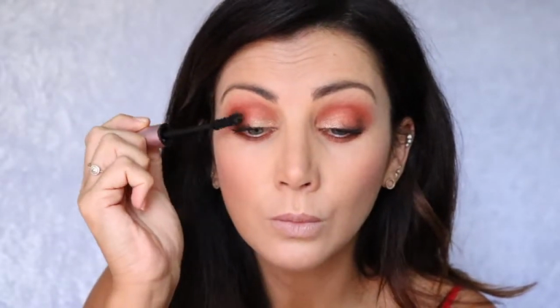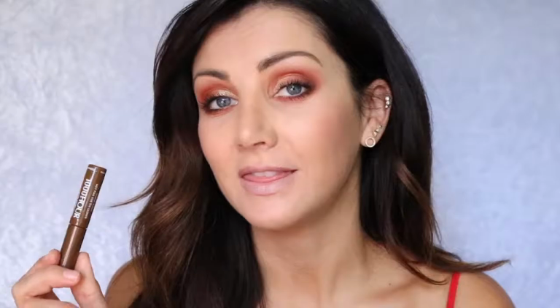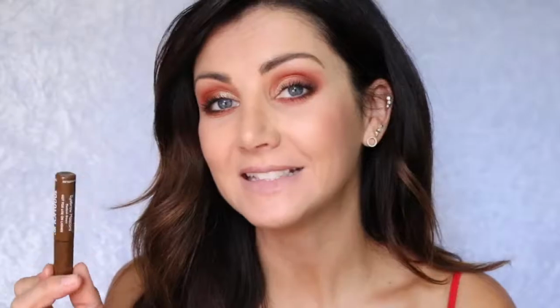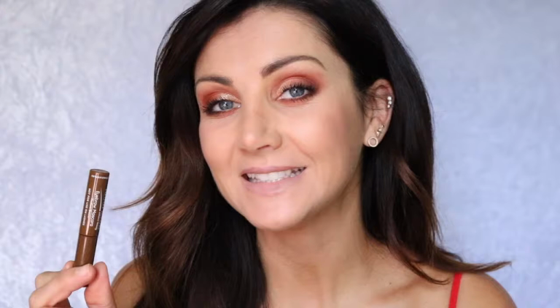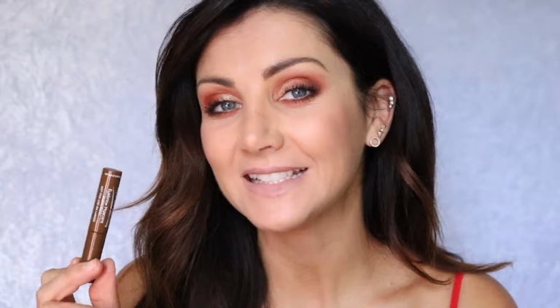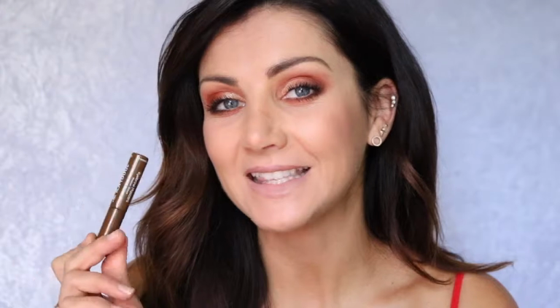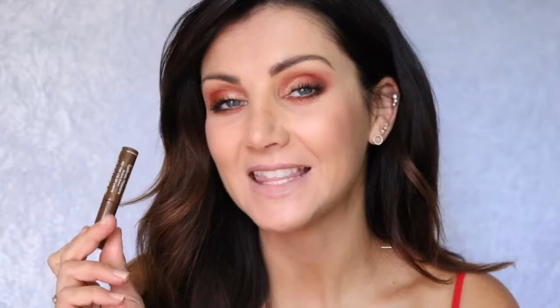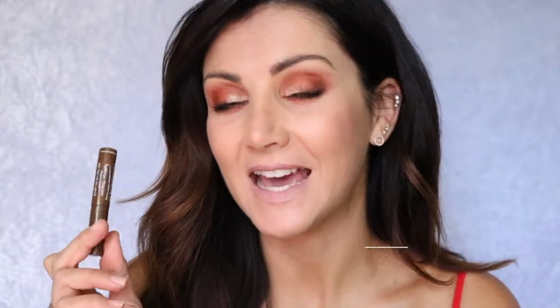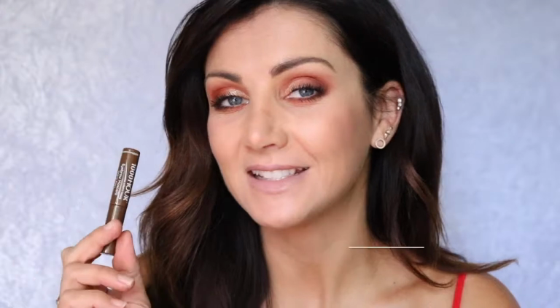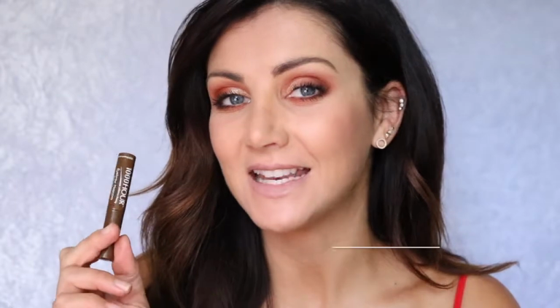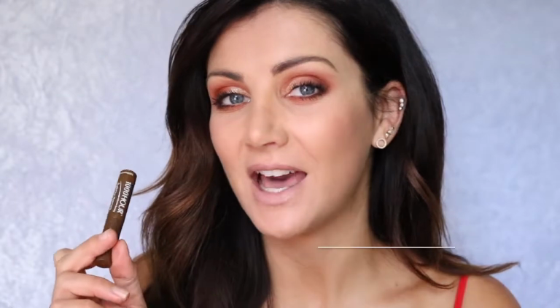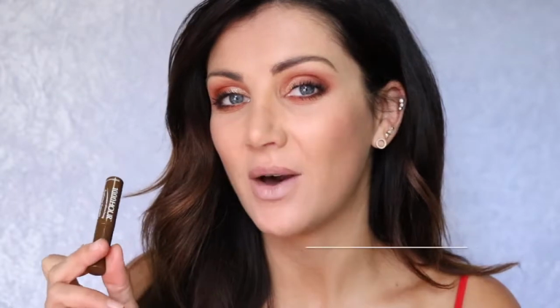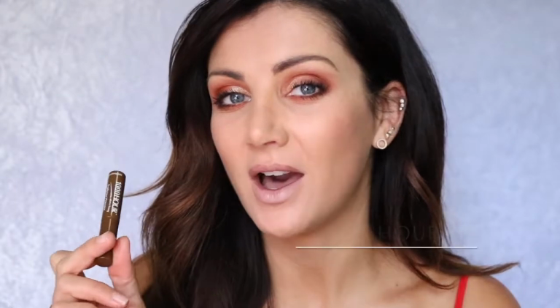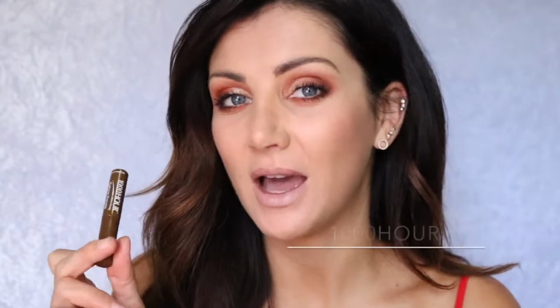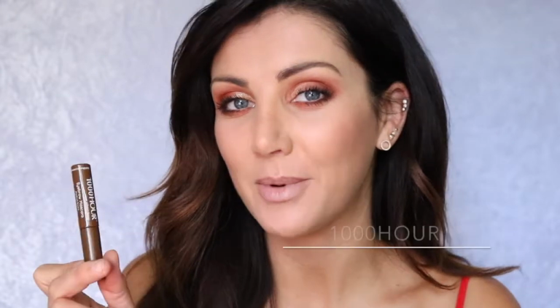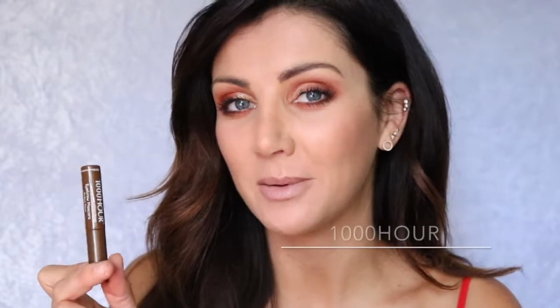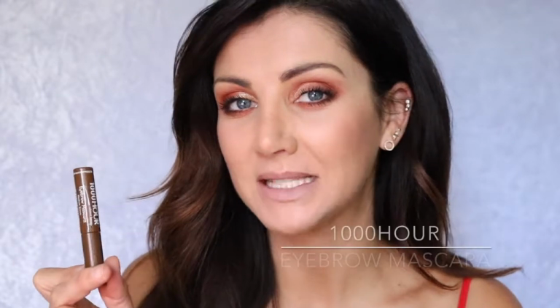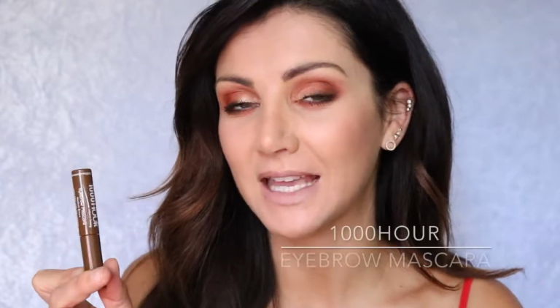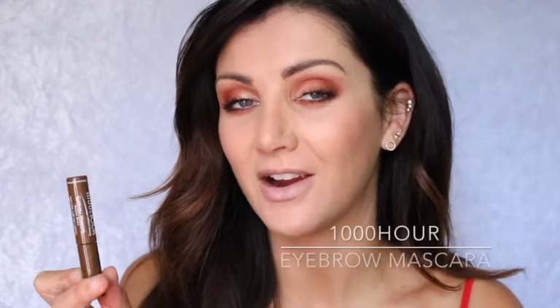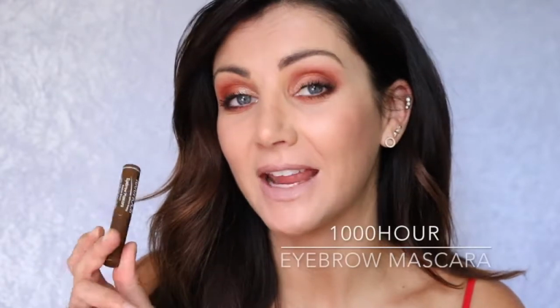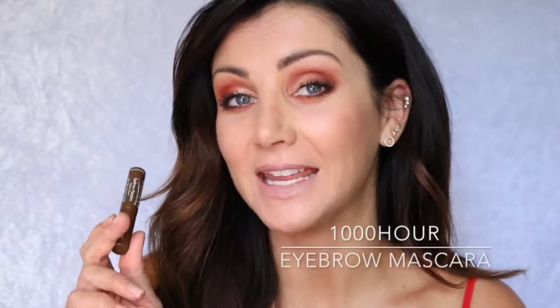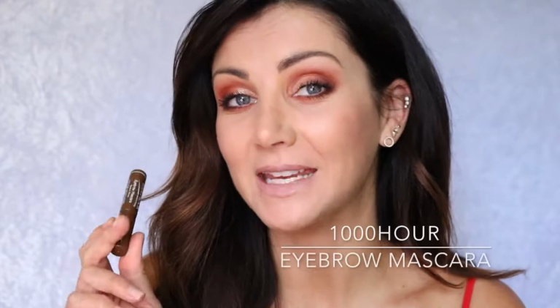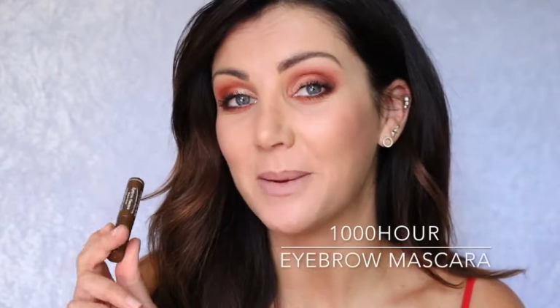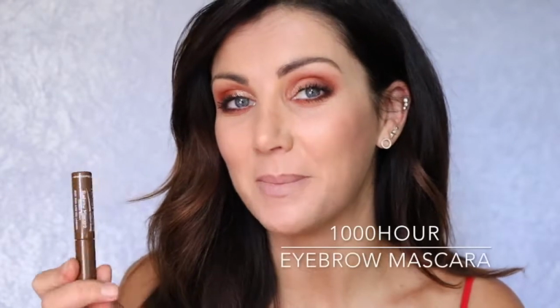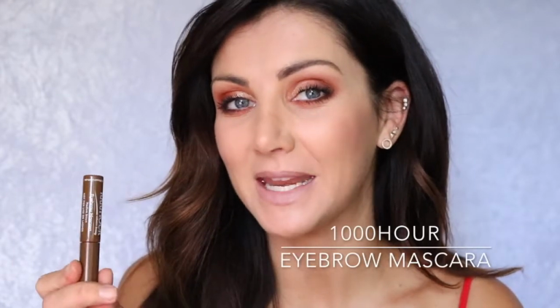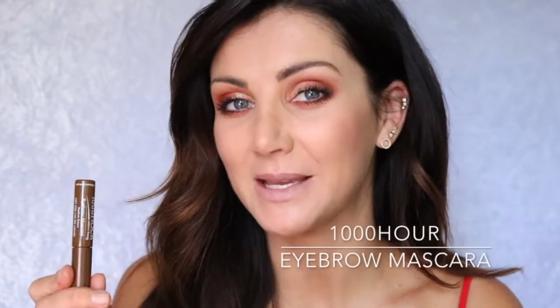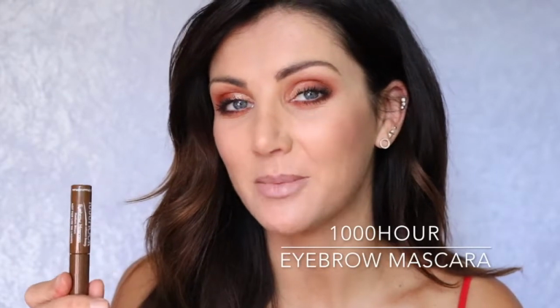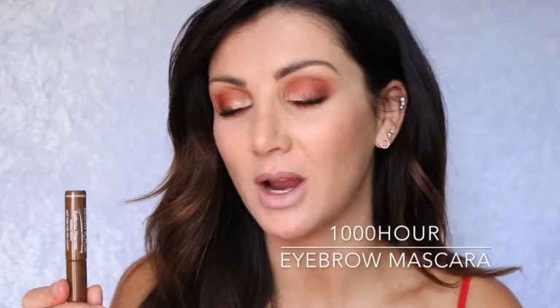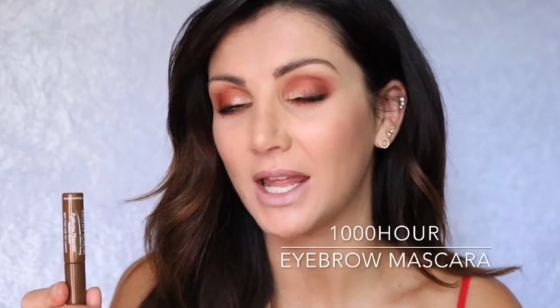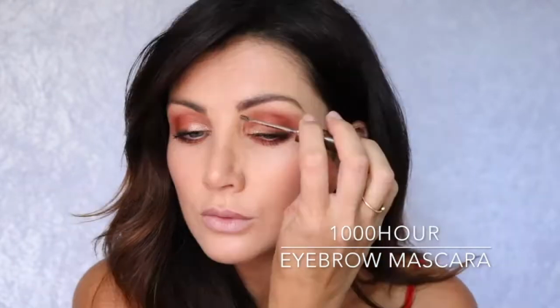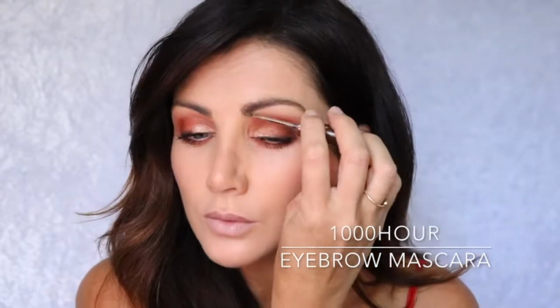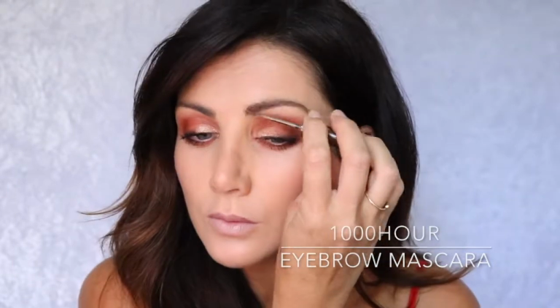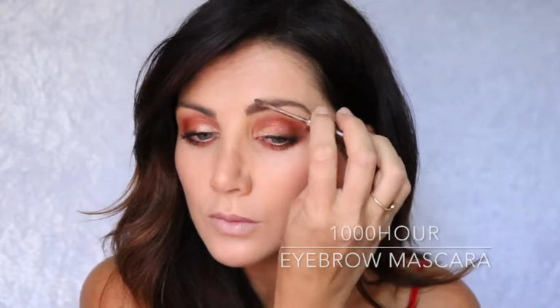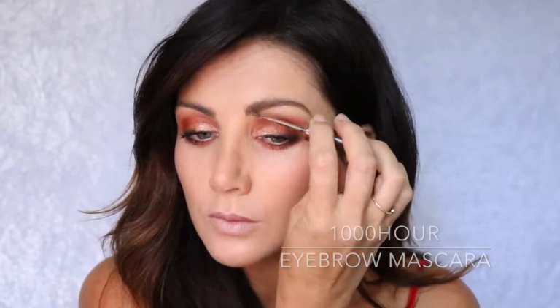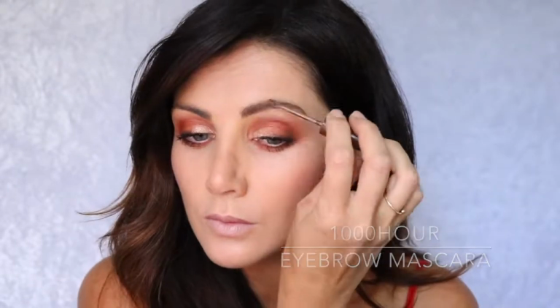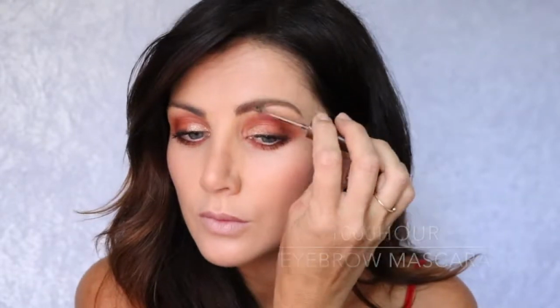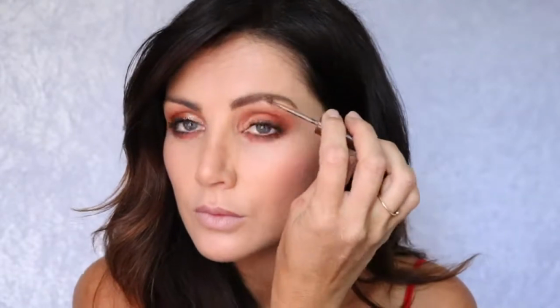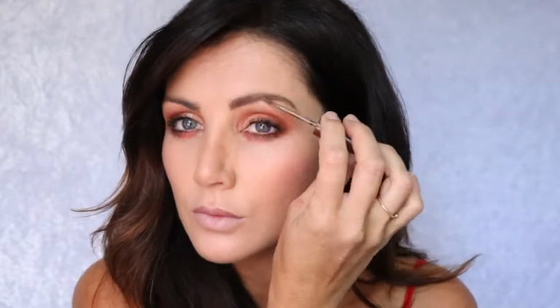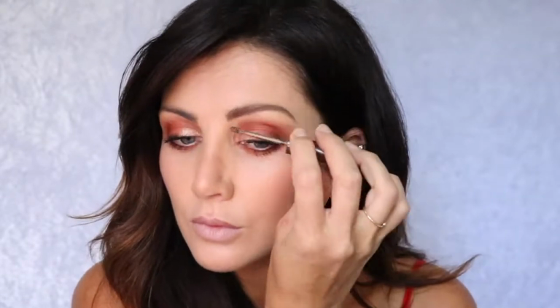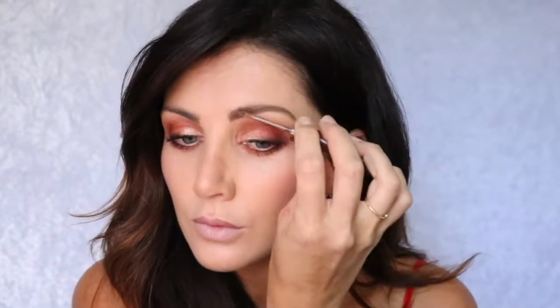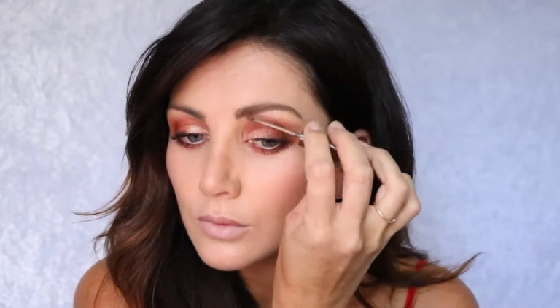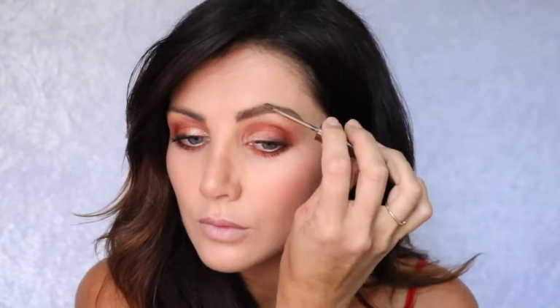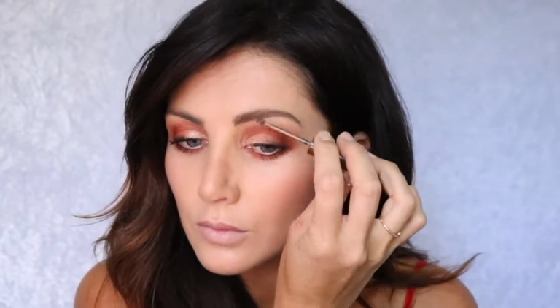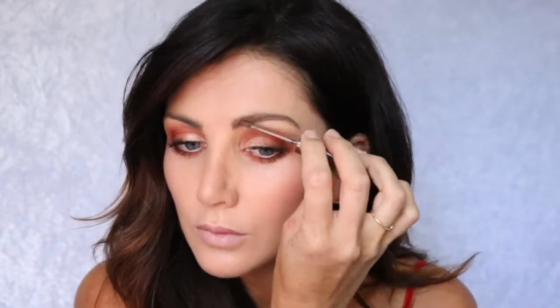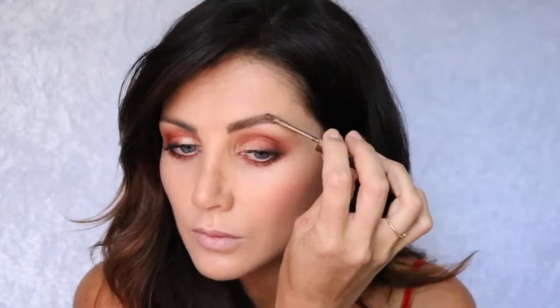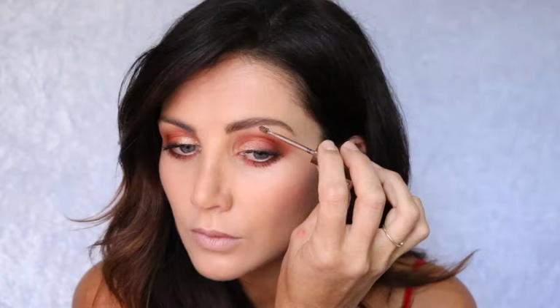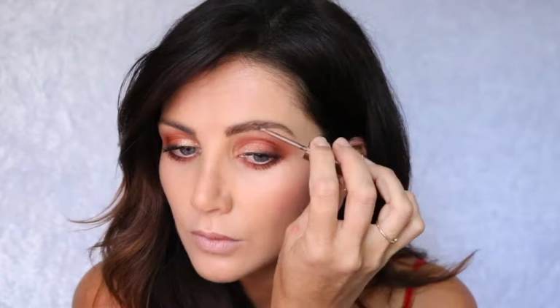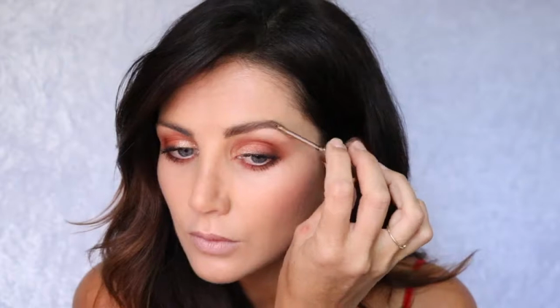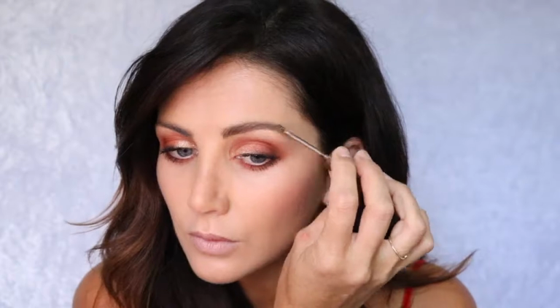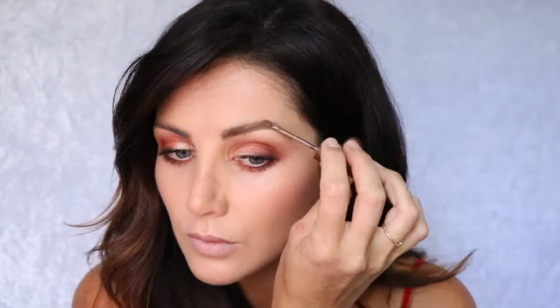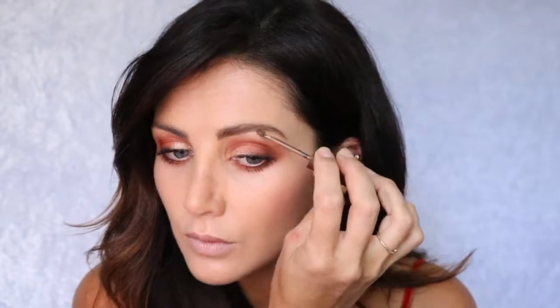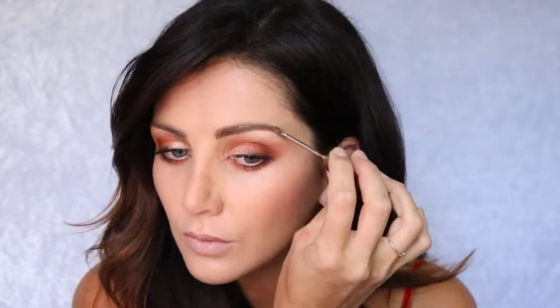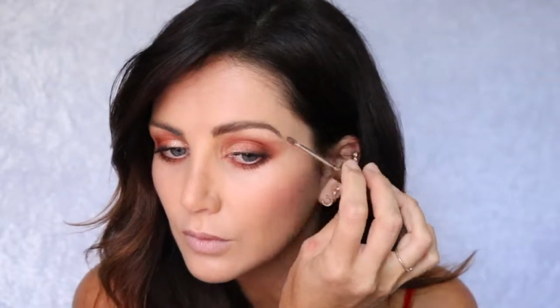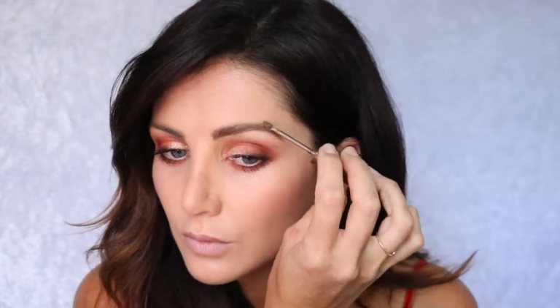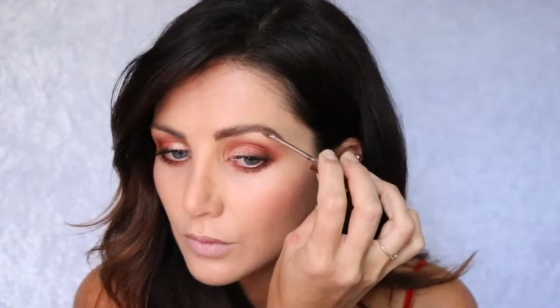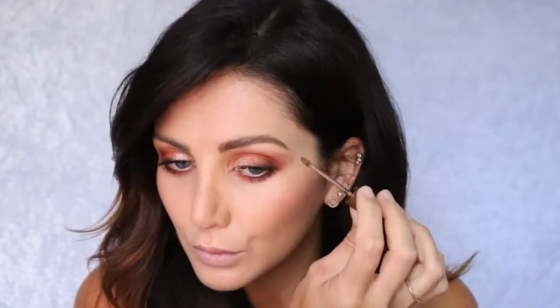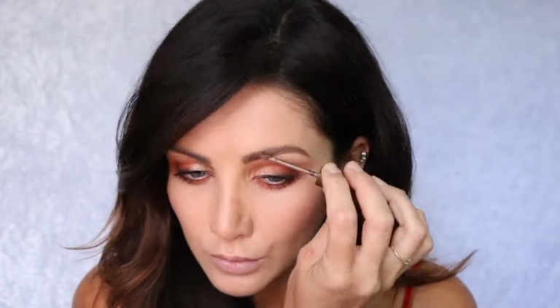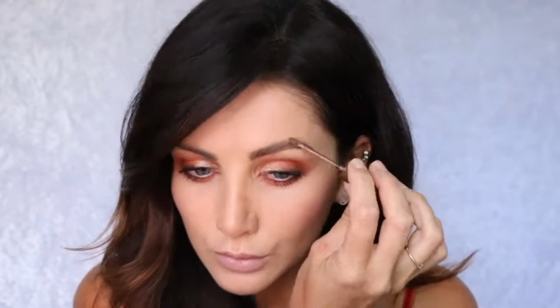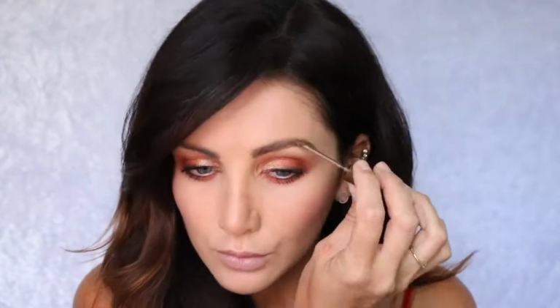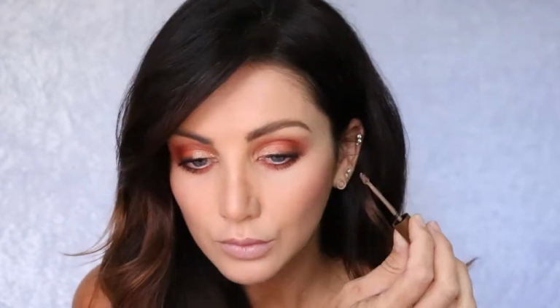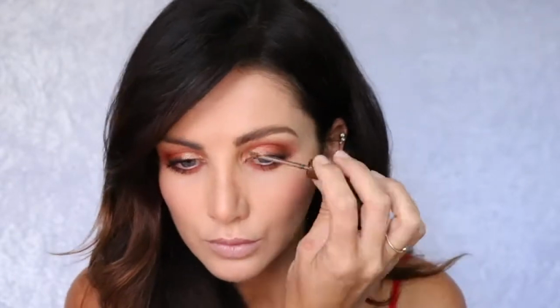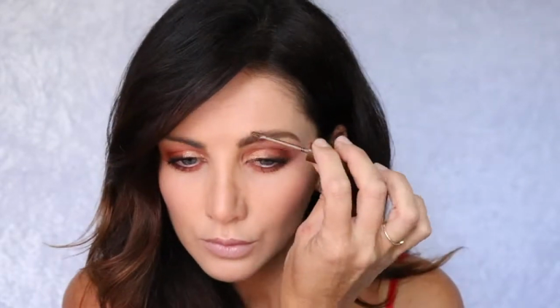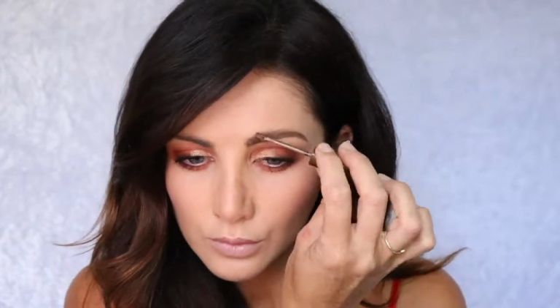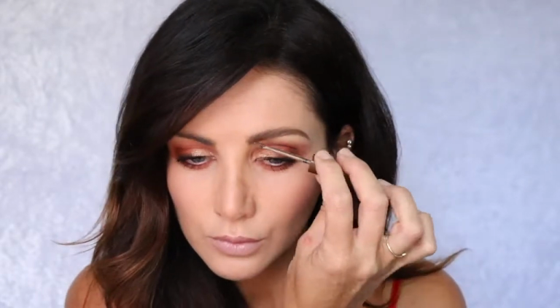This is the Thousand Hour Eyebrow Mascara in Medium Brown. I'm going to brush this through my eyebrows to make them look full and bushy but very natural.